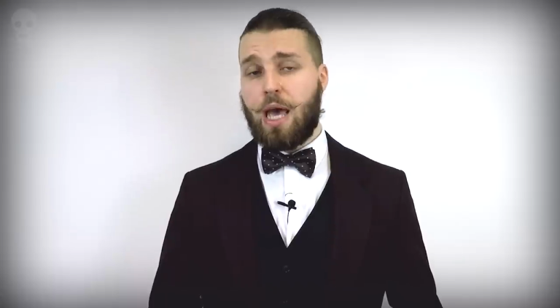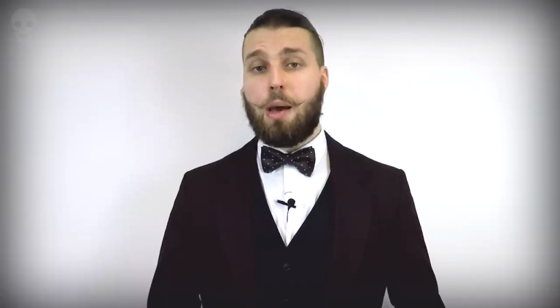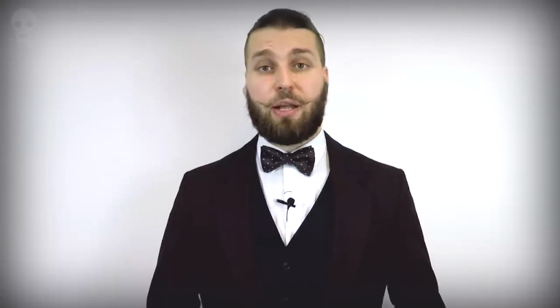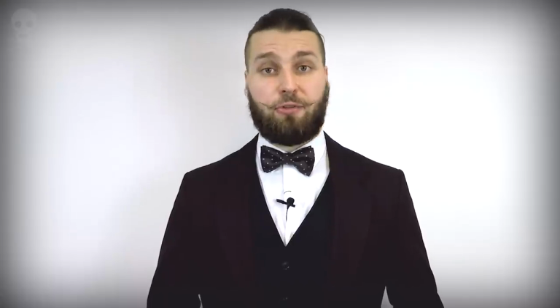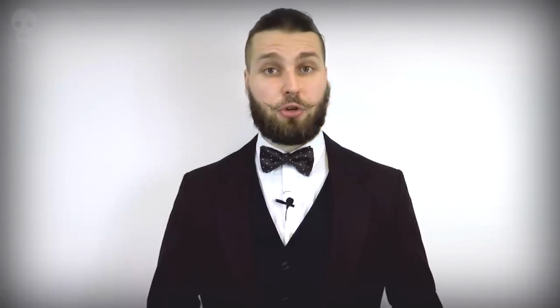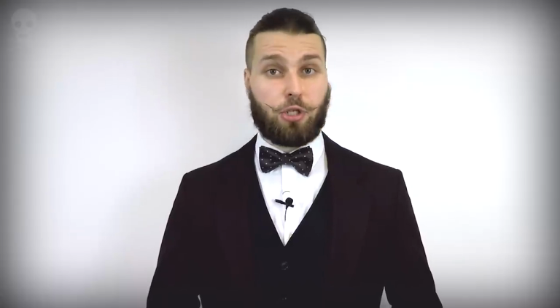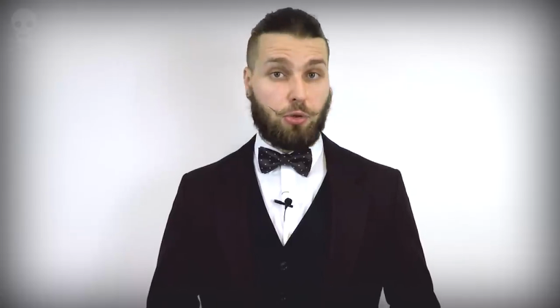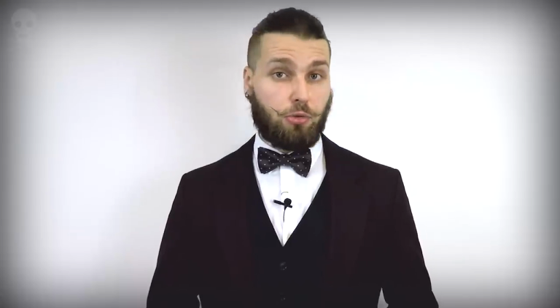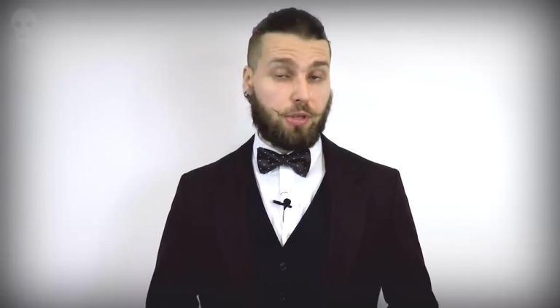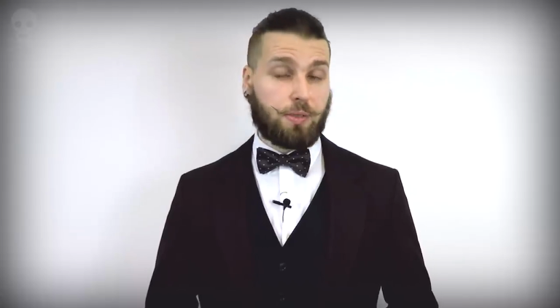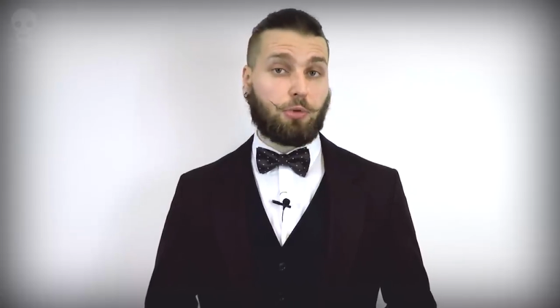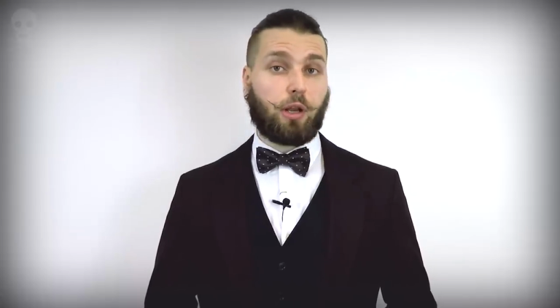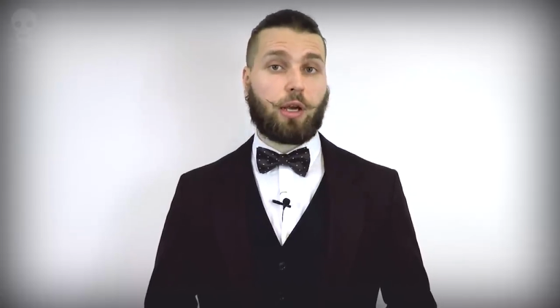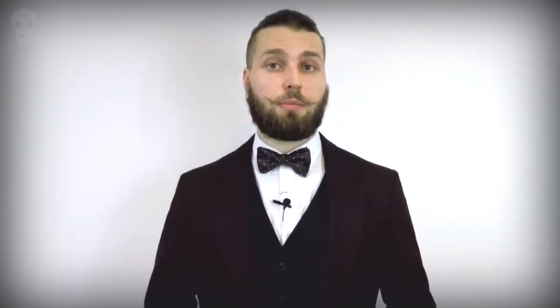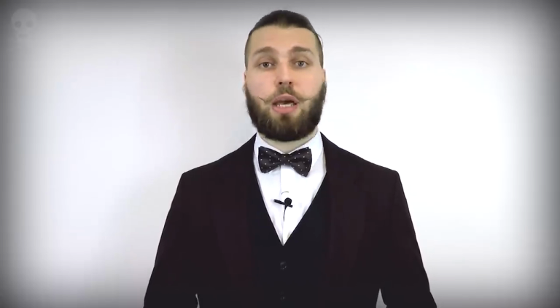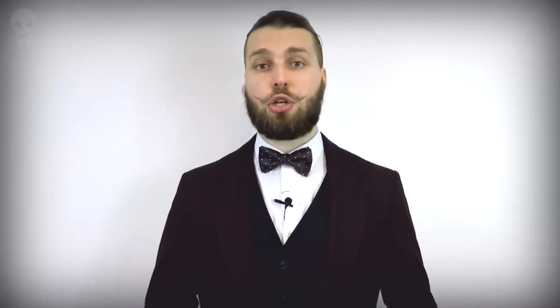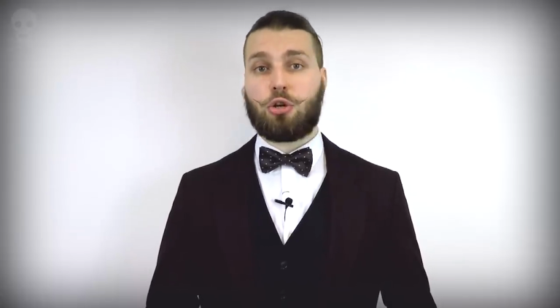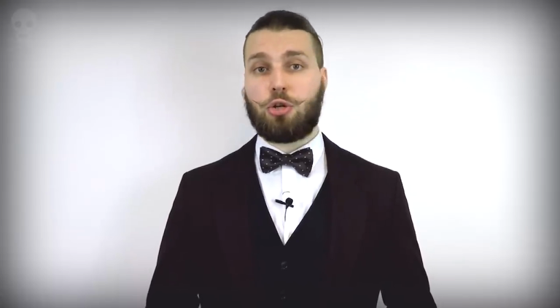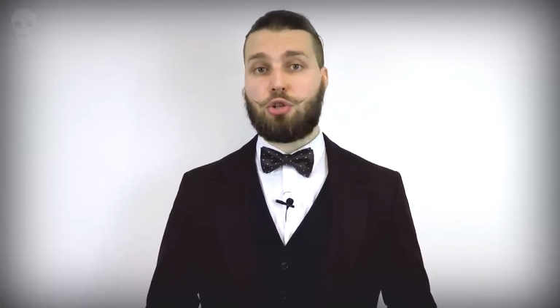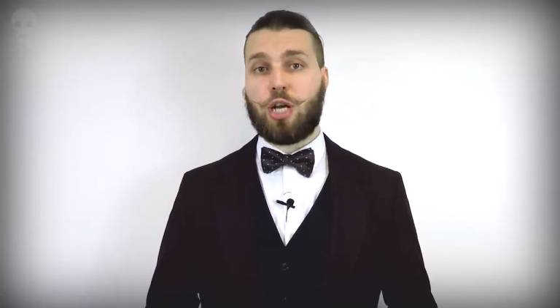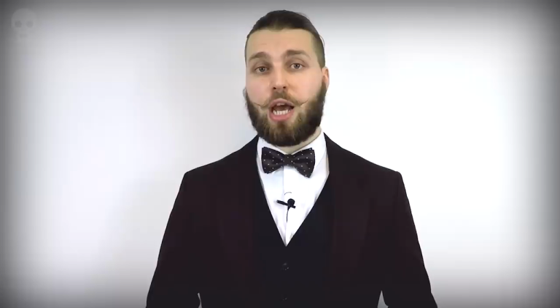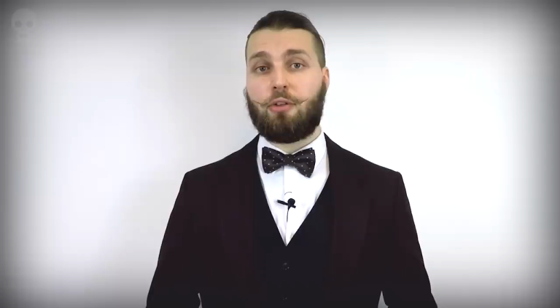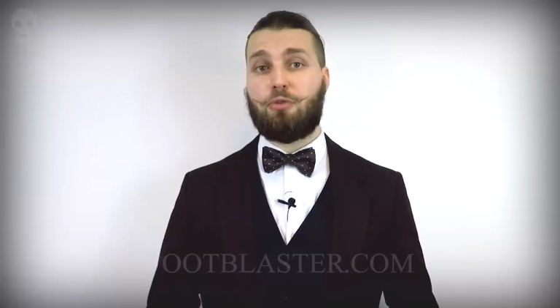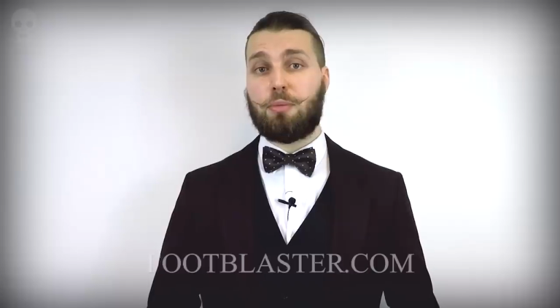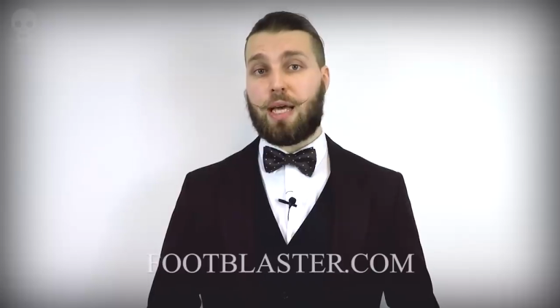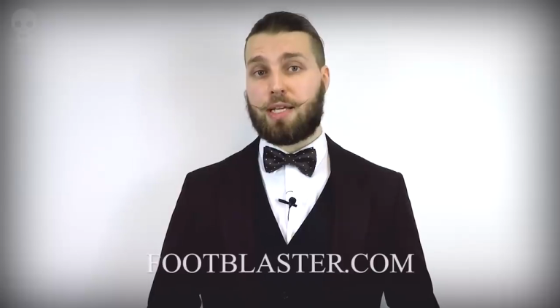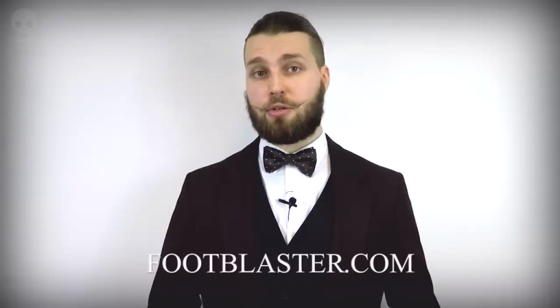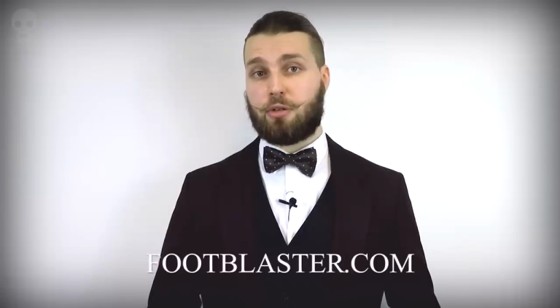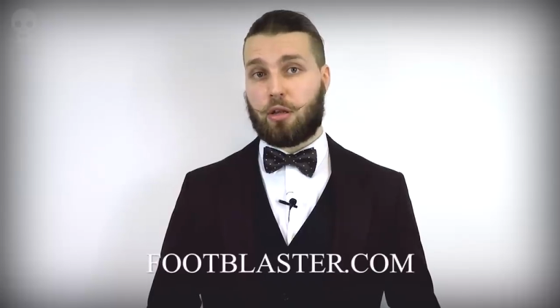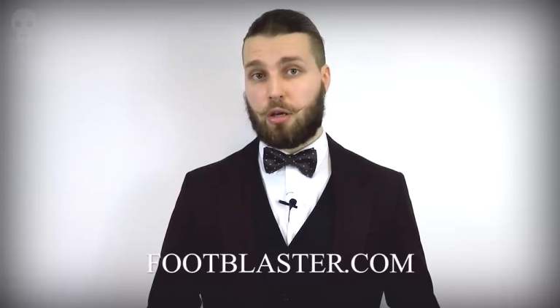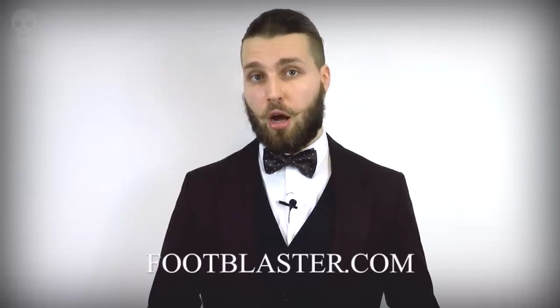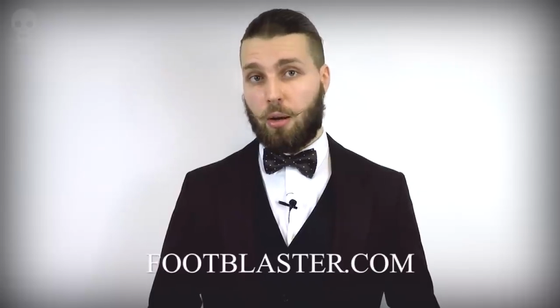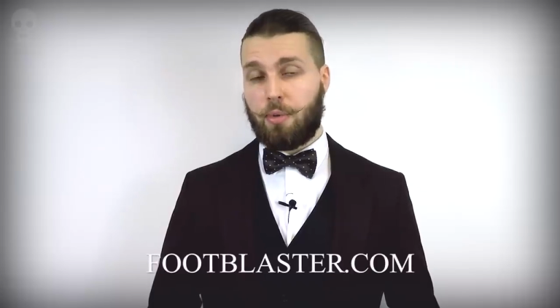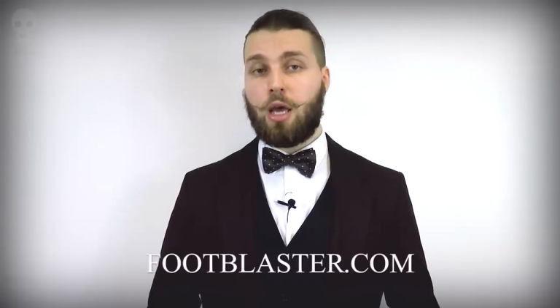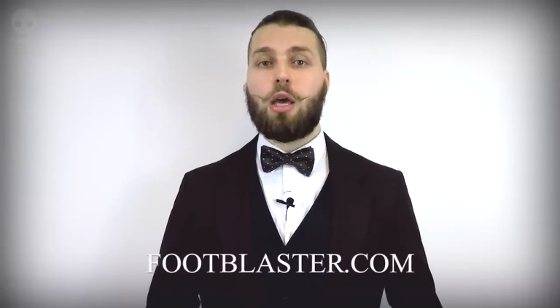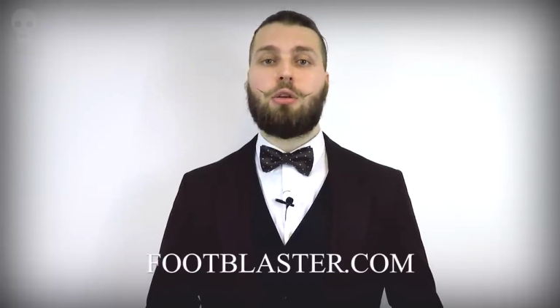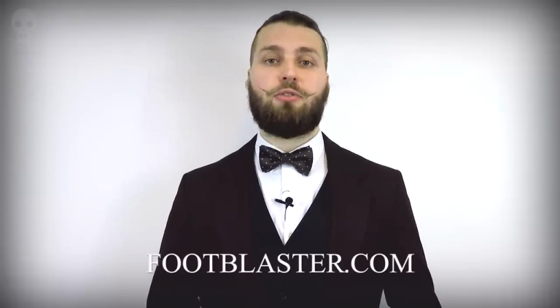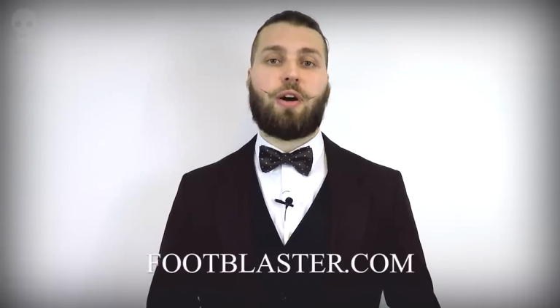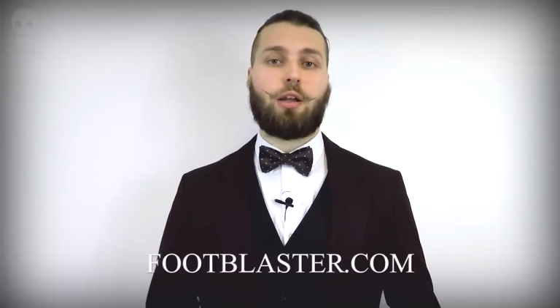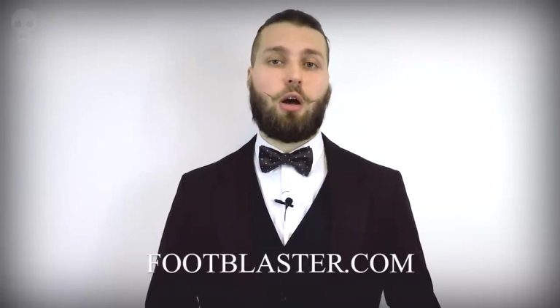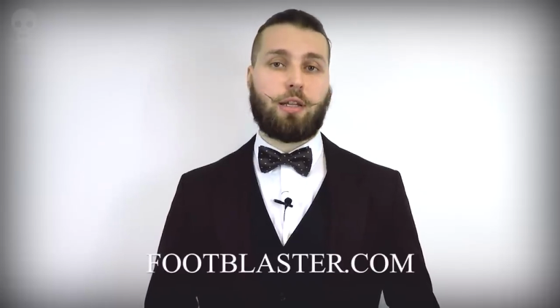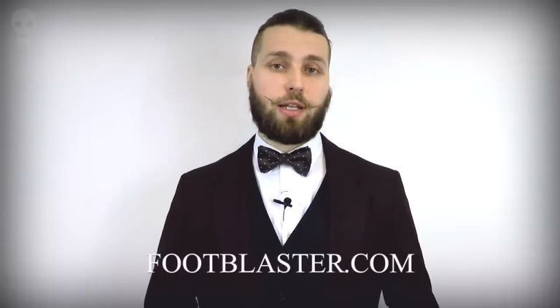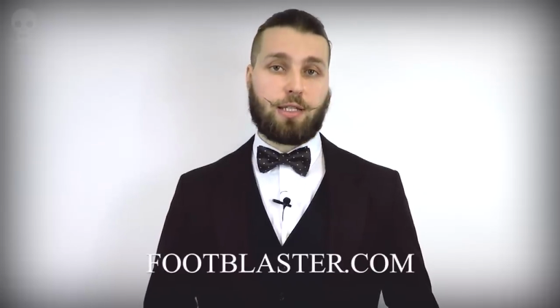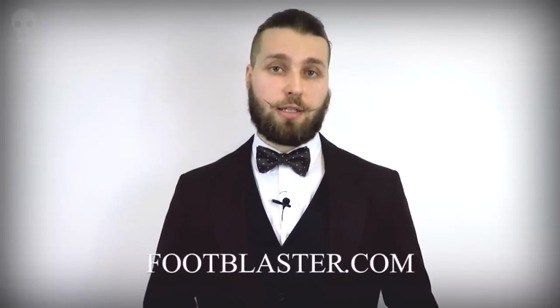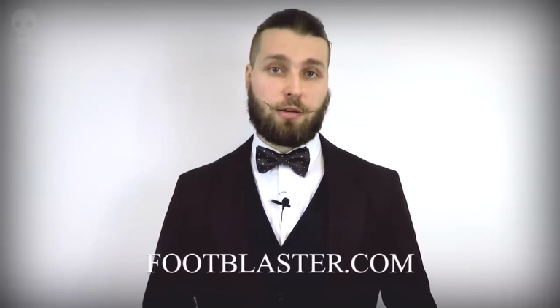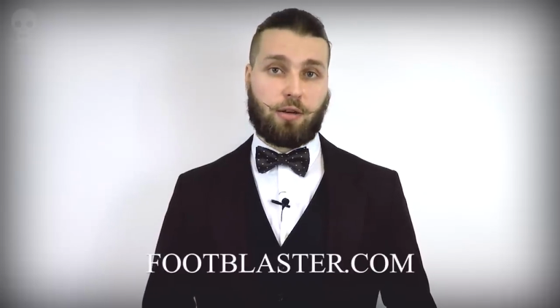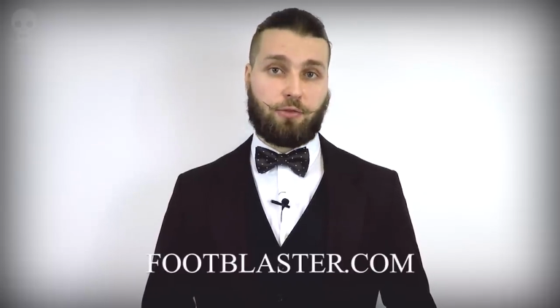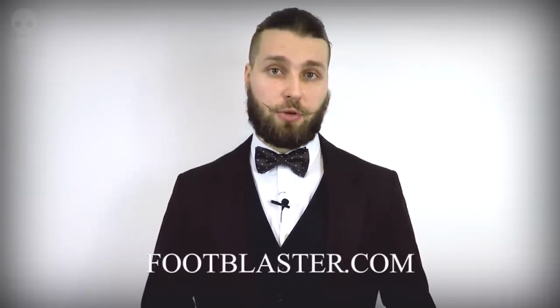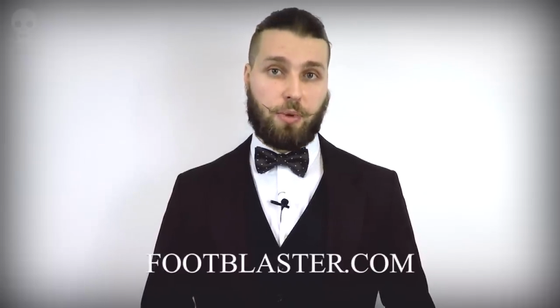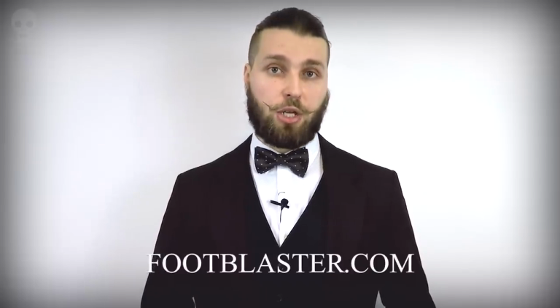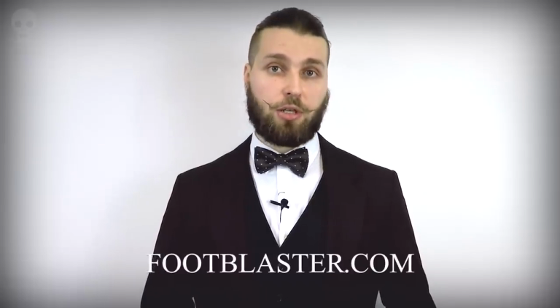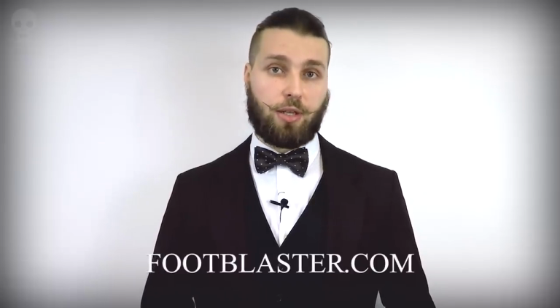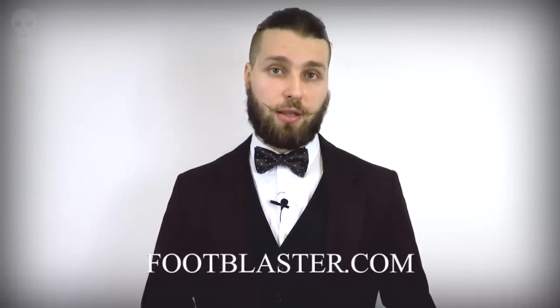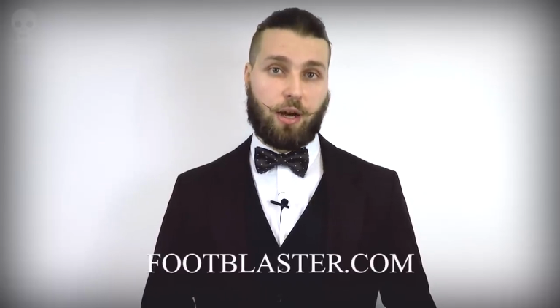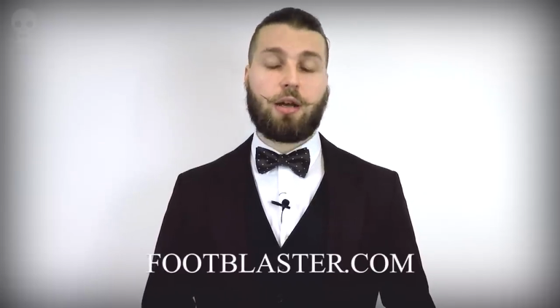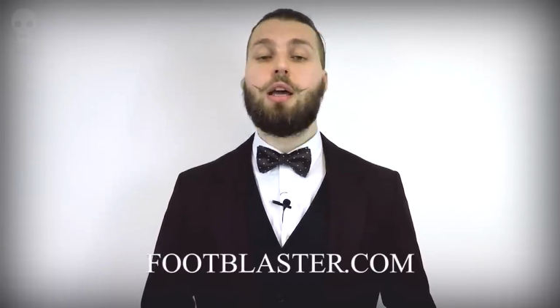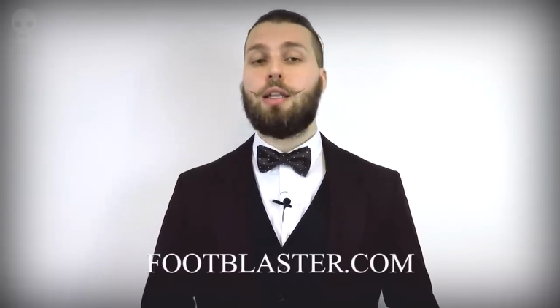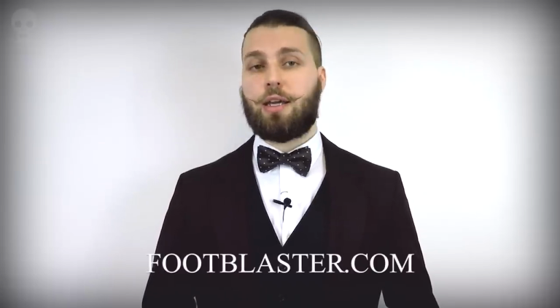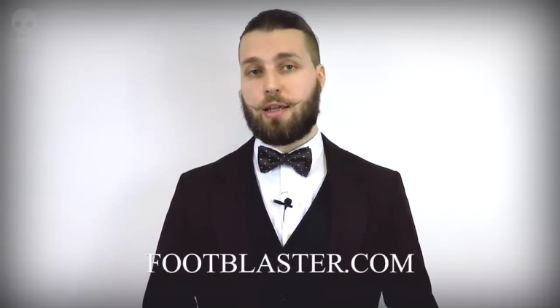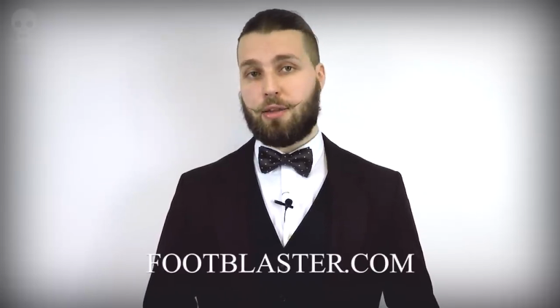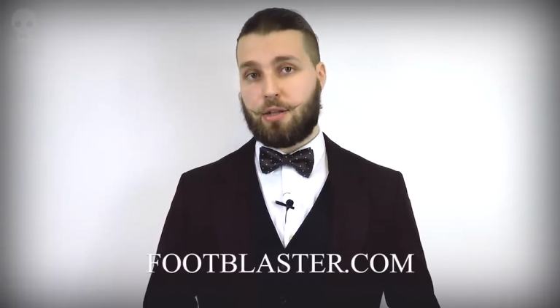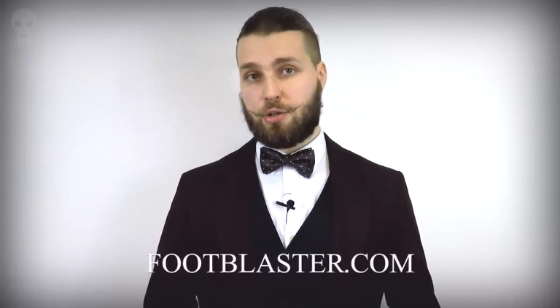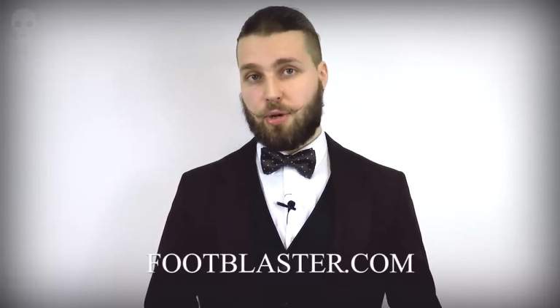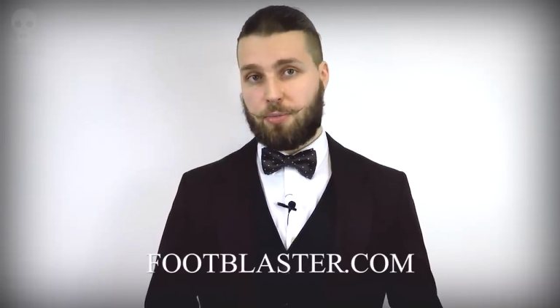But if you're new to this product, make sure you check out footblaster.com — you'll find all the necessary information in there. Link in the description.